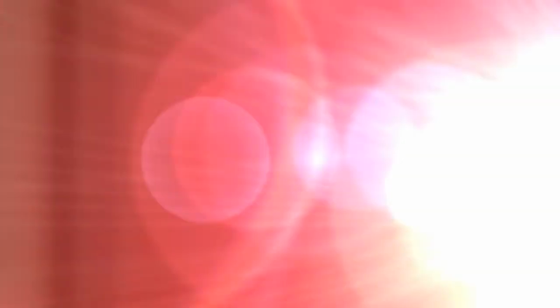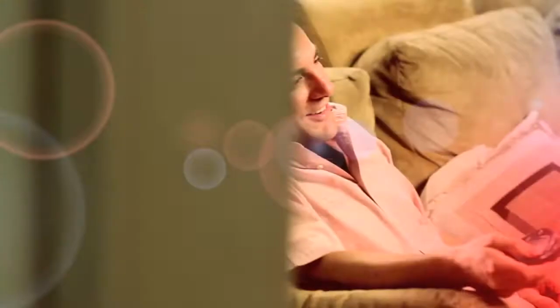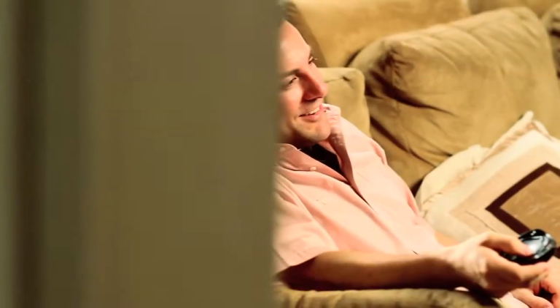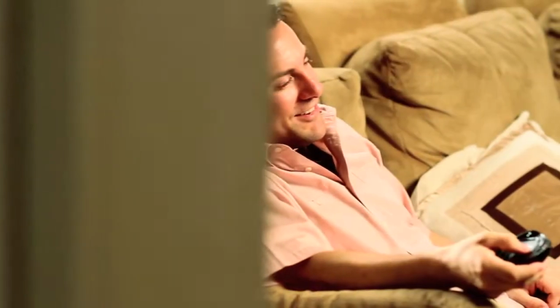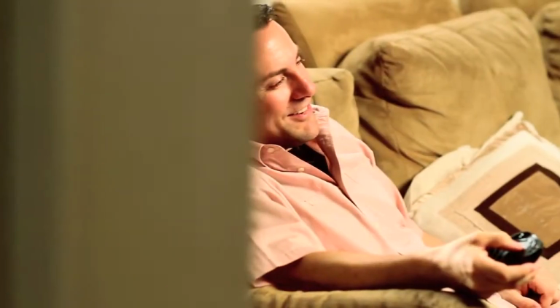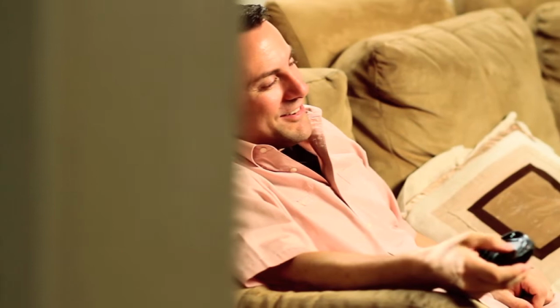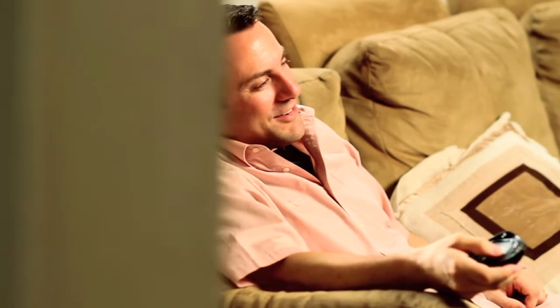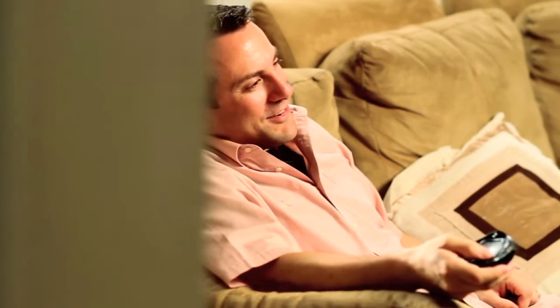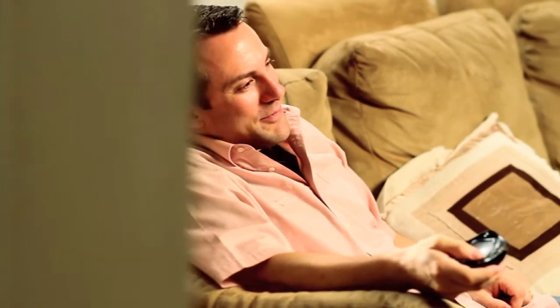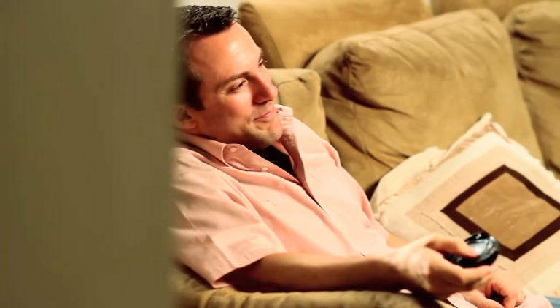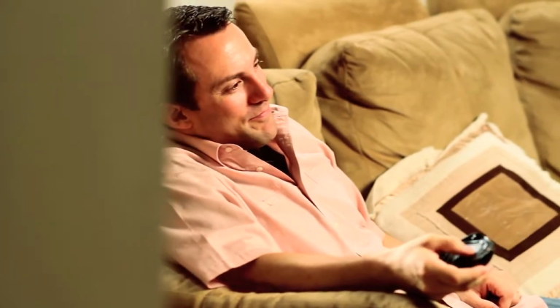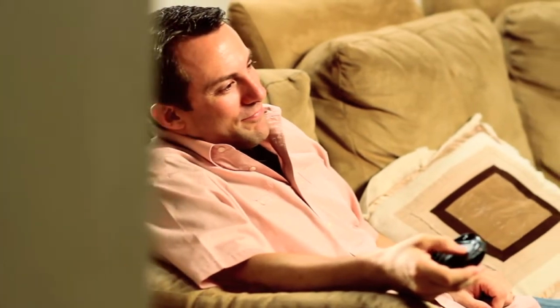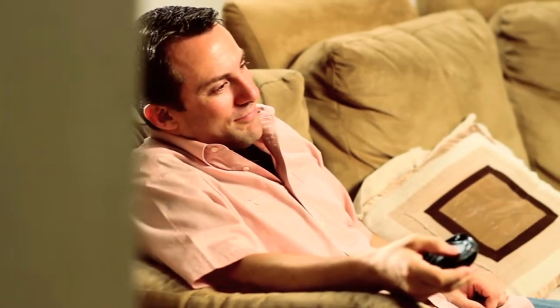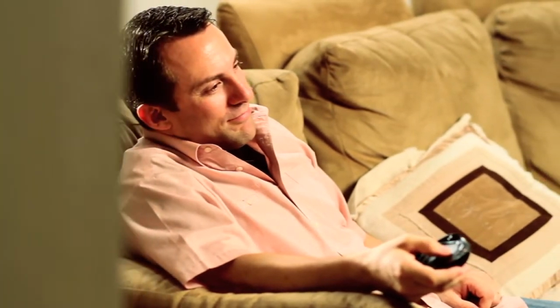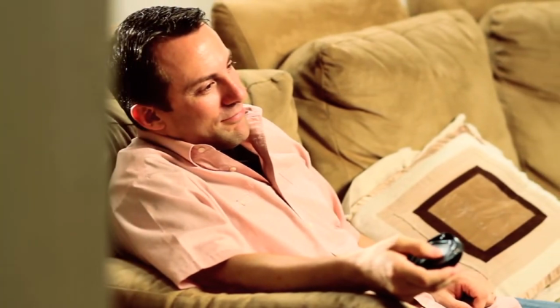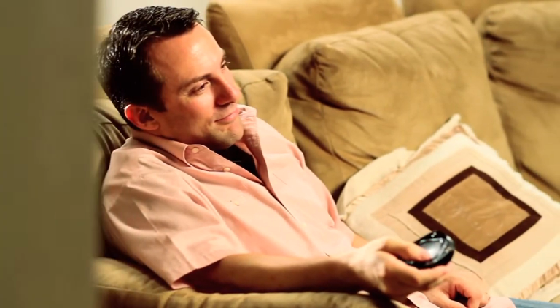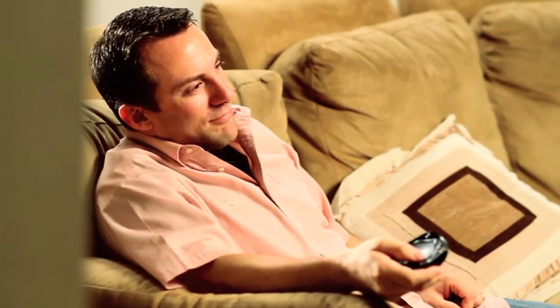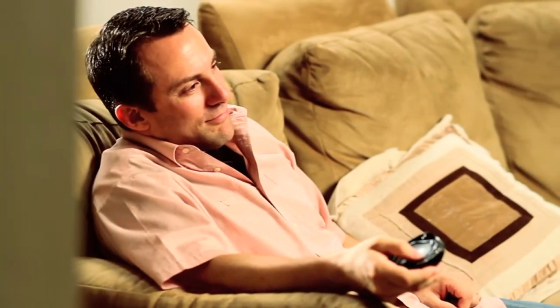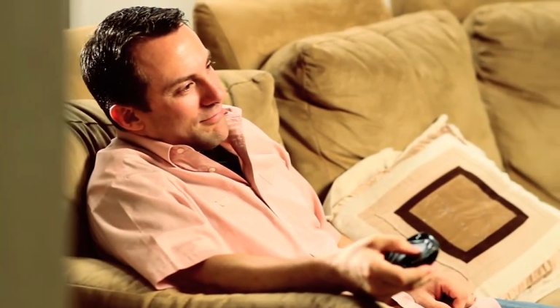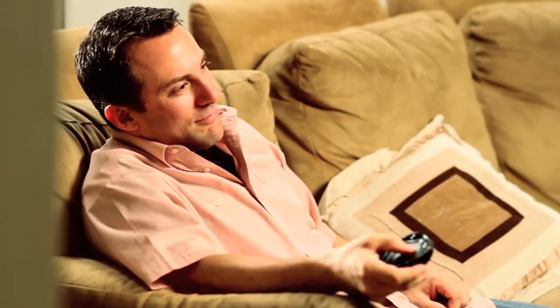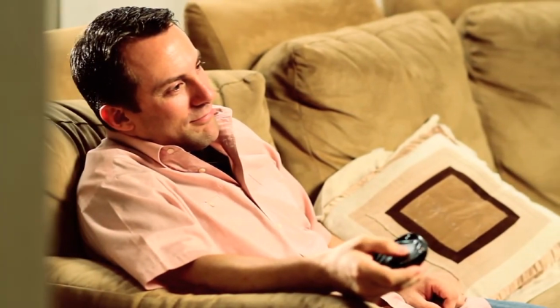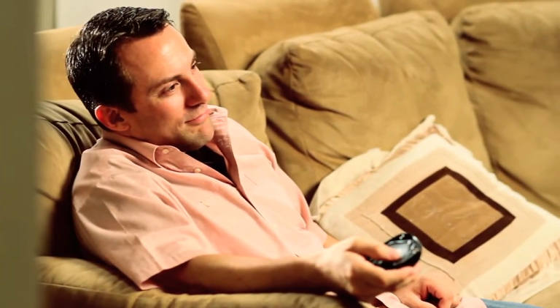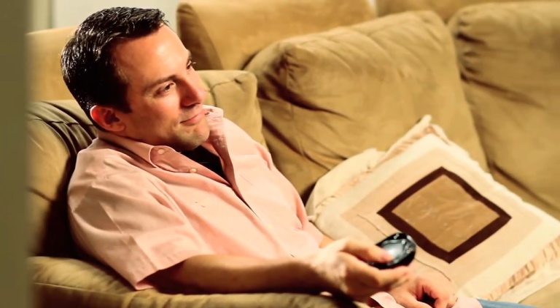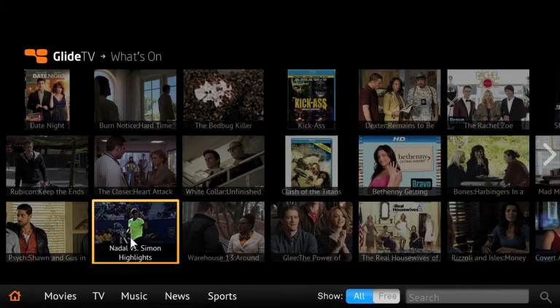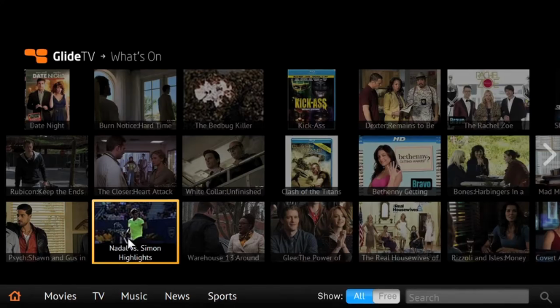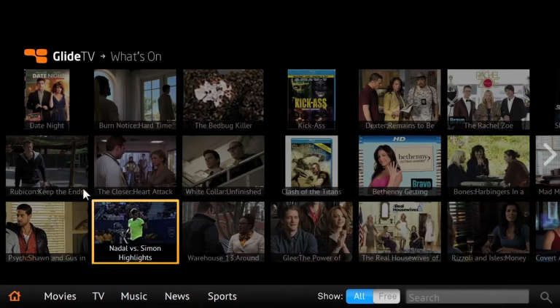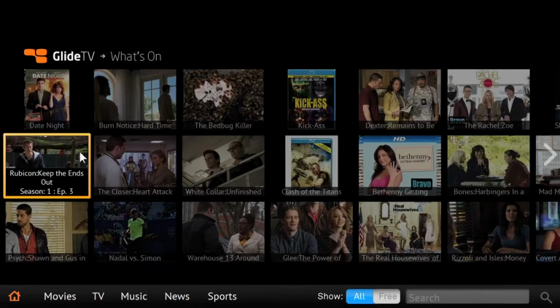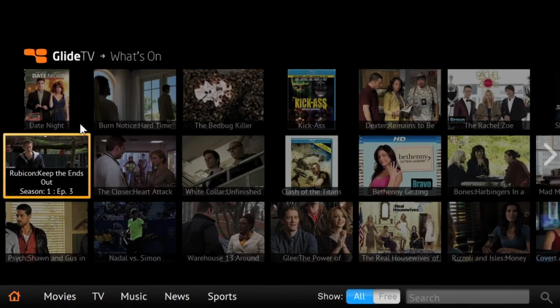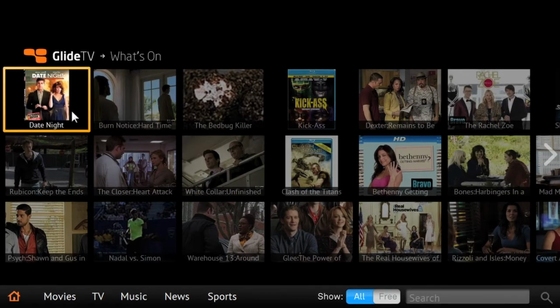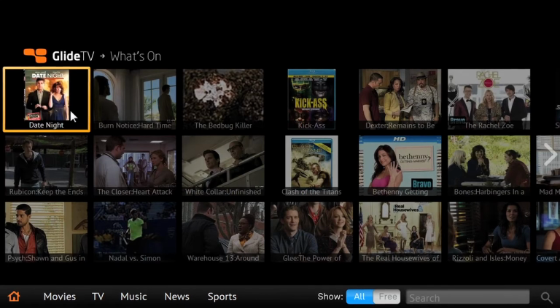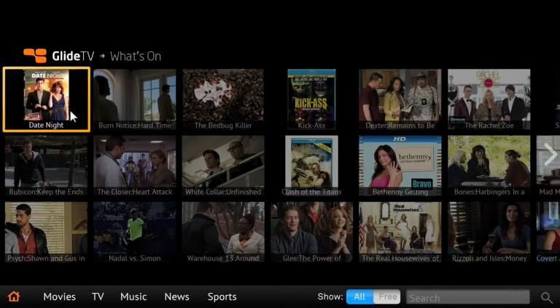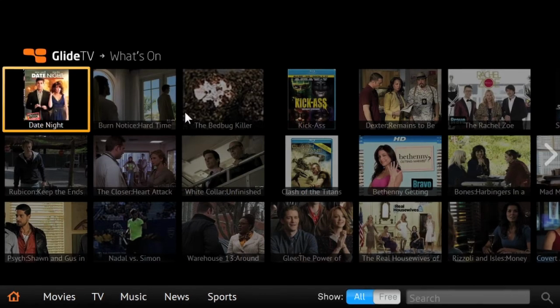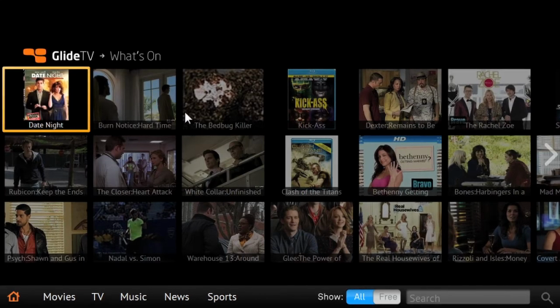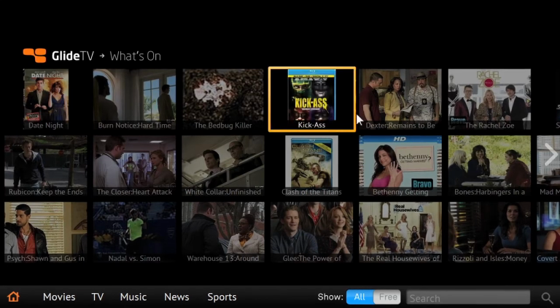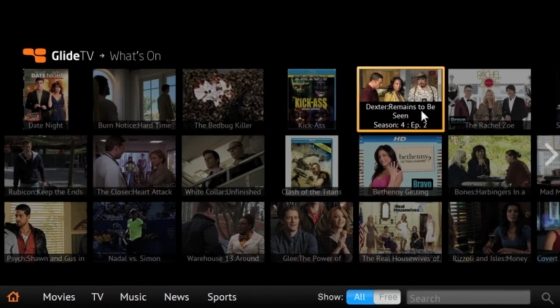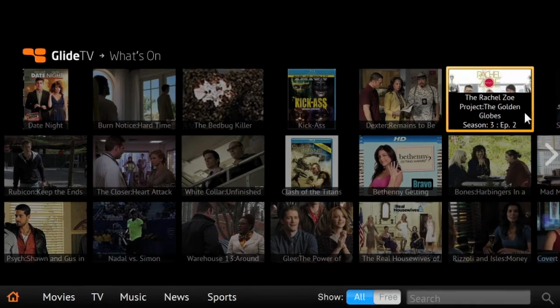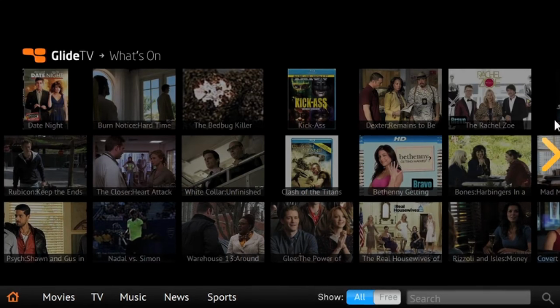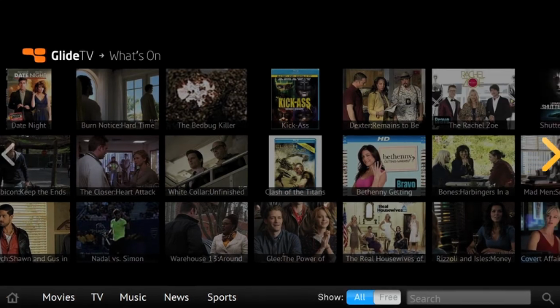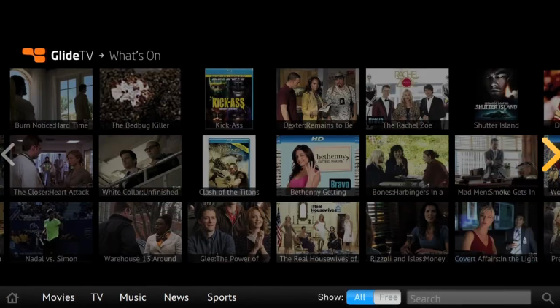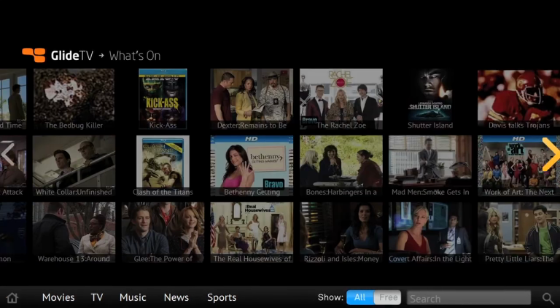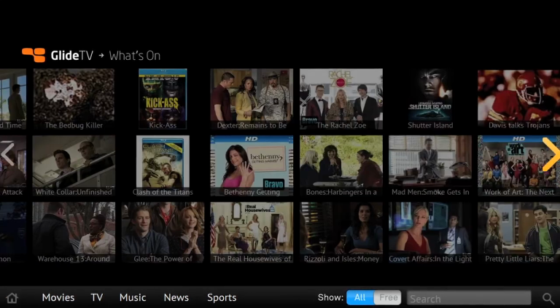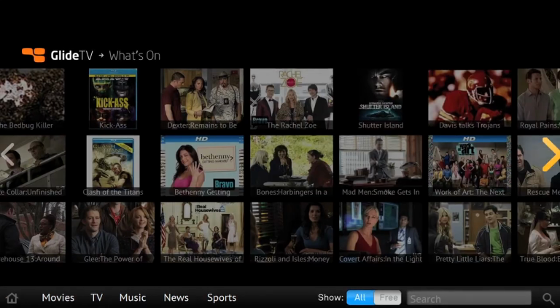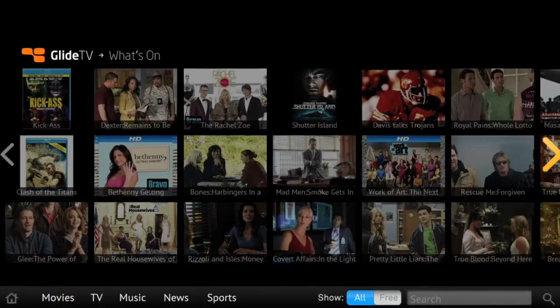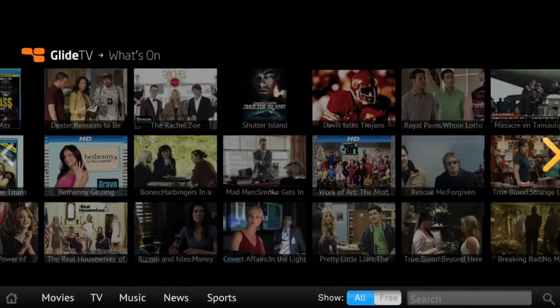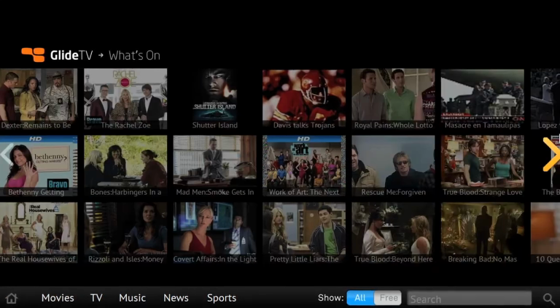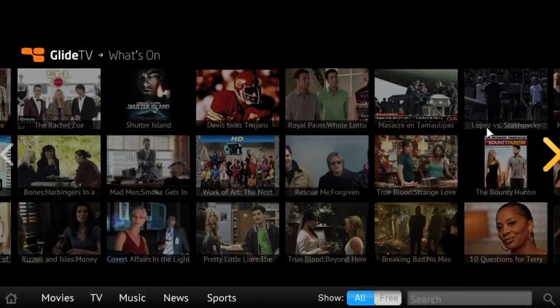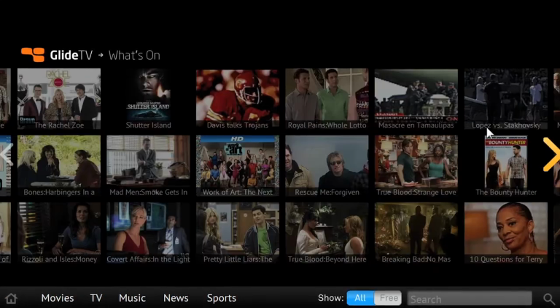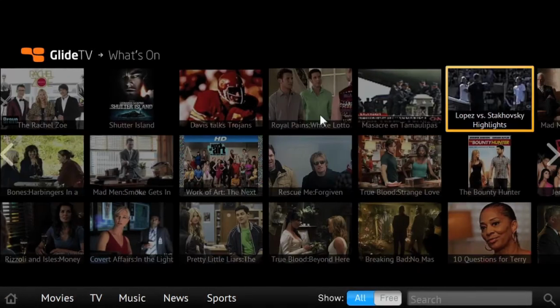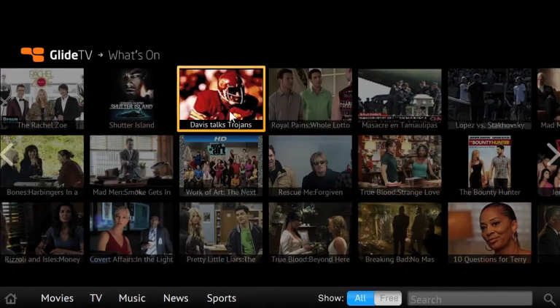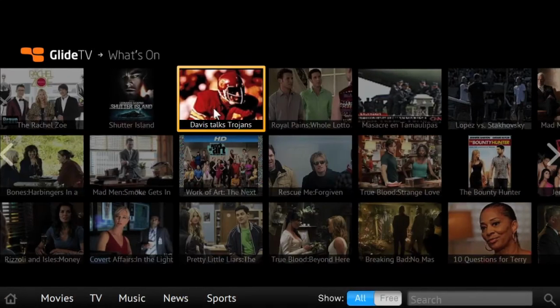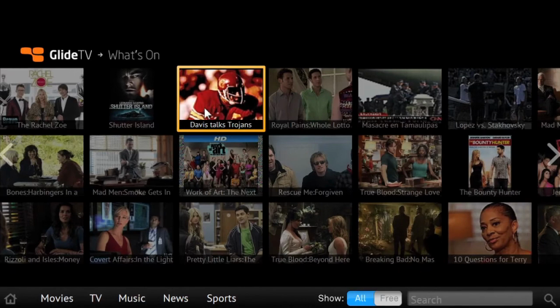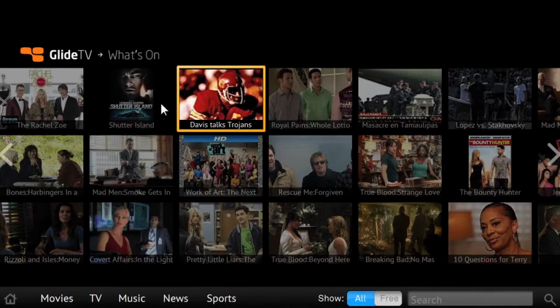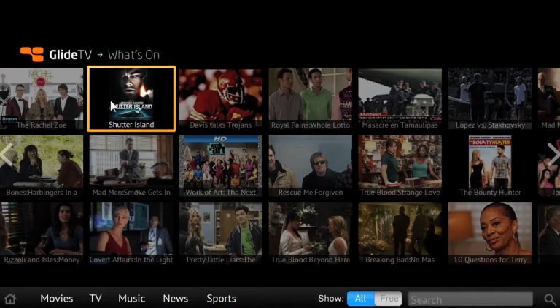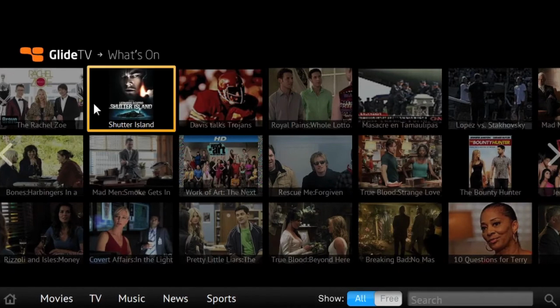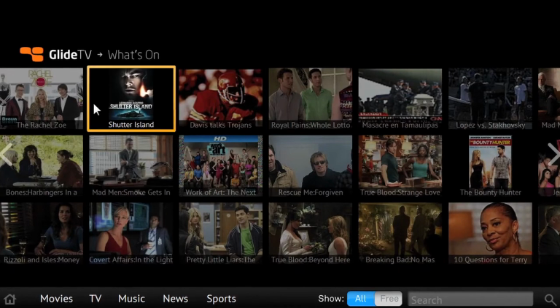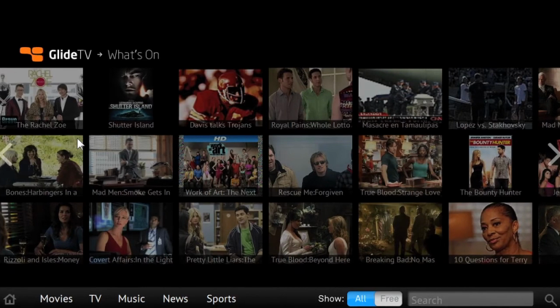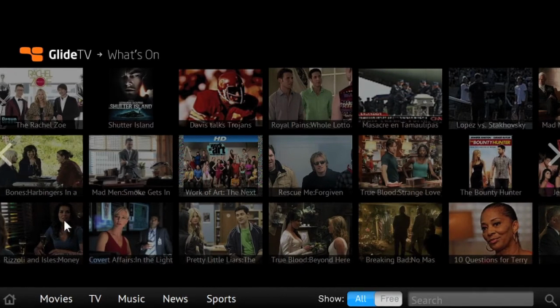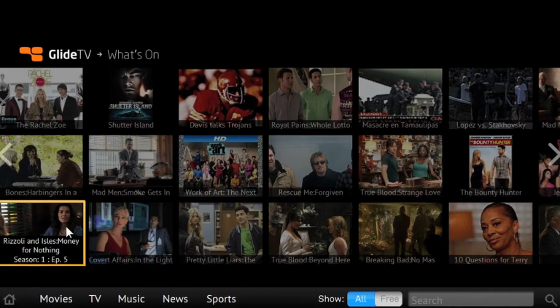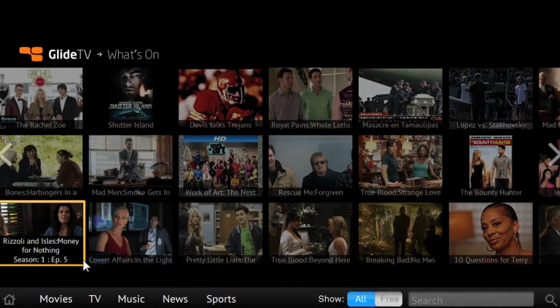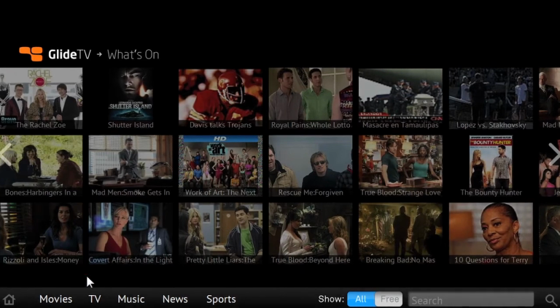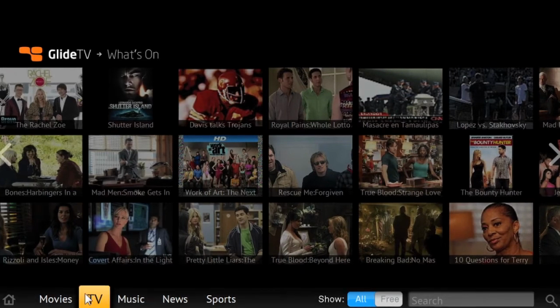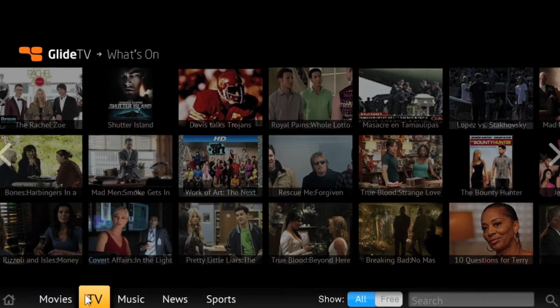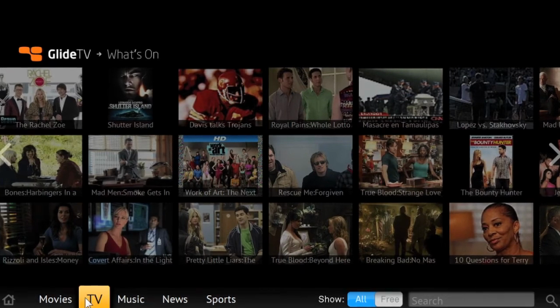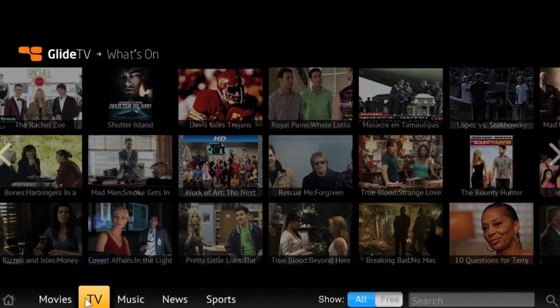Not sure what you want to watch tonight? No worries. Let our What's On? visual guide to online entertainment help you find the hottest new videos out there.